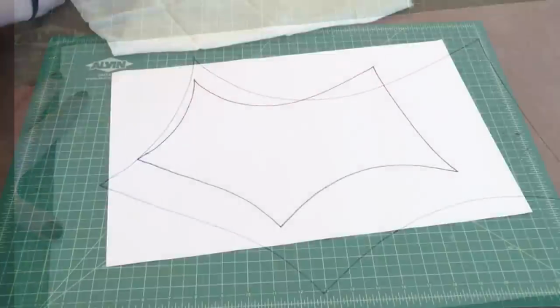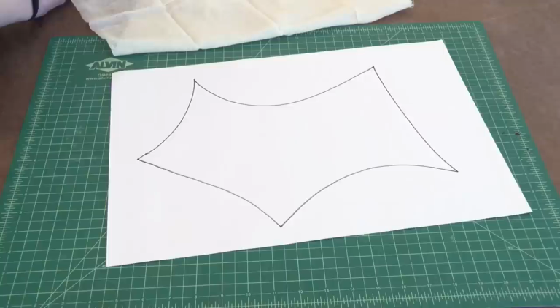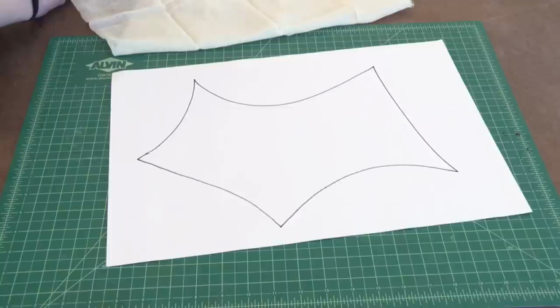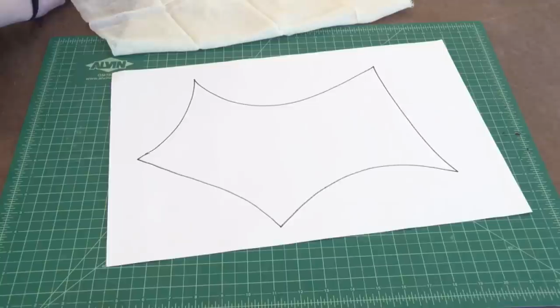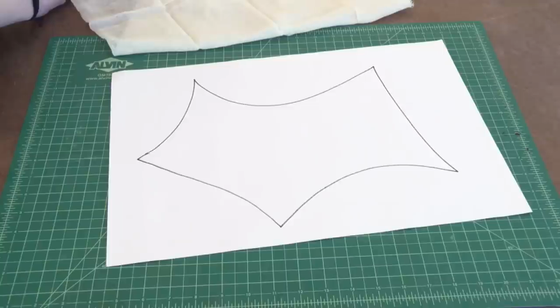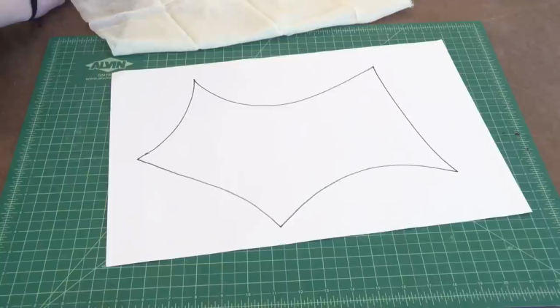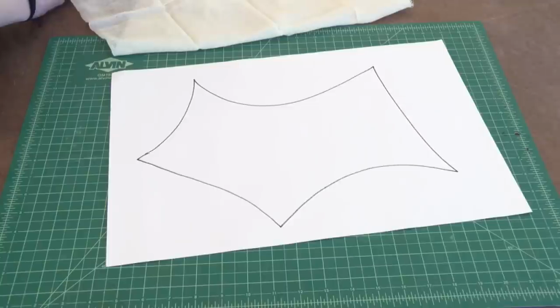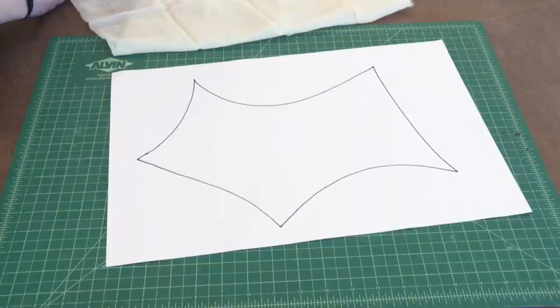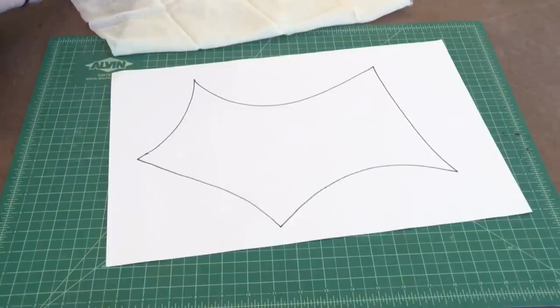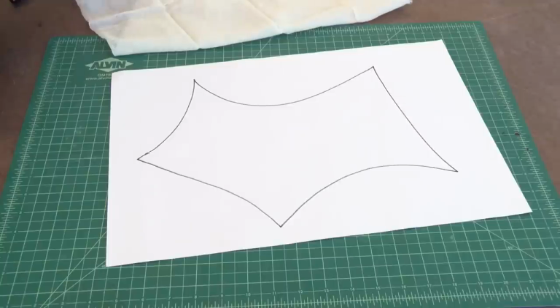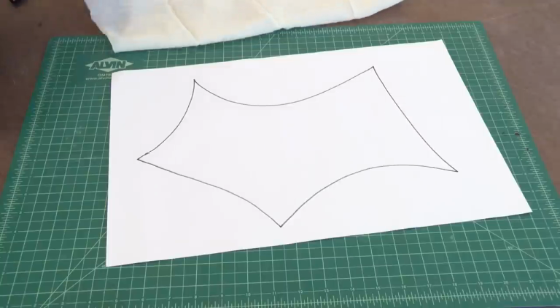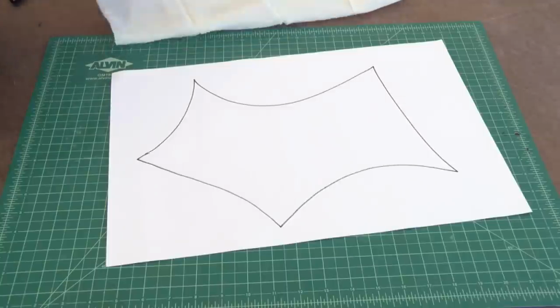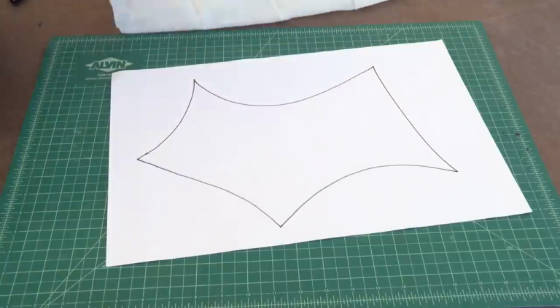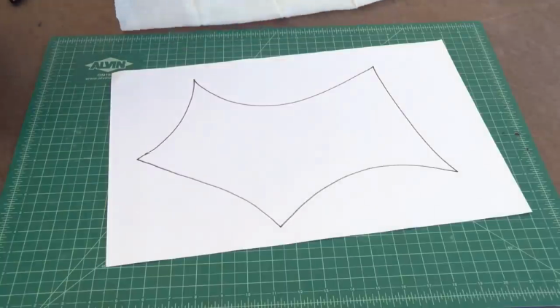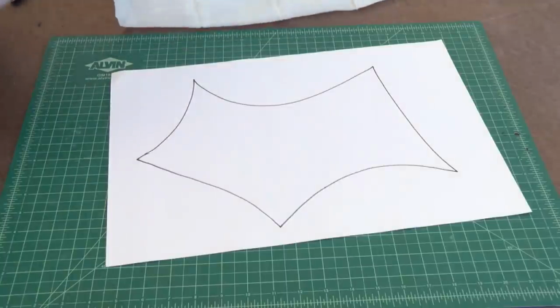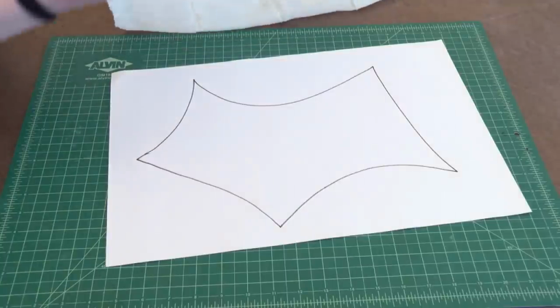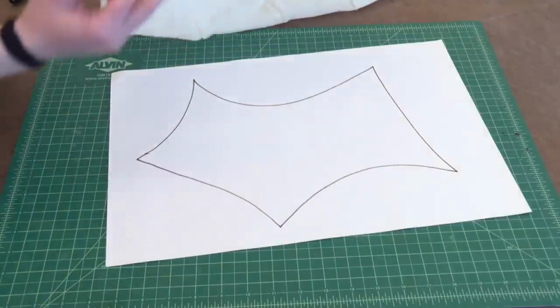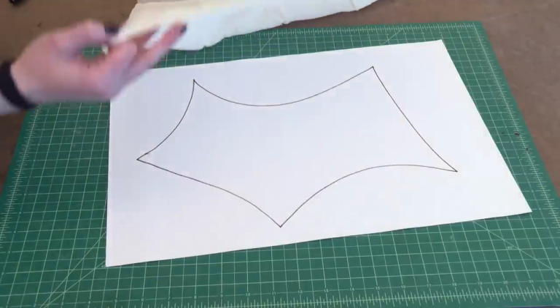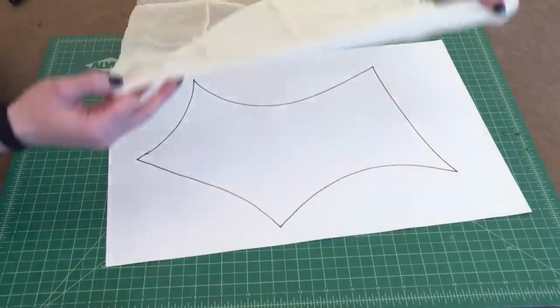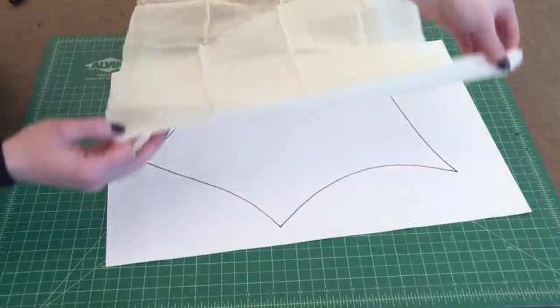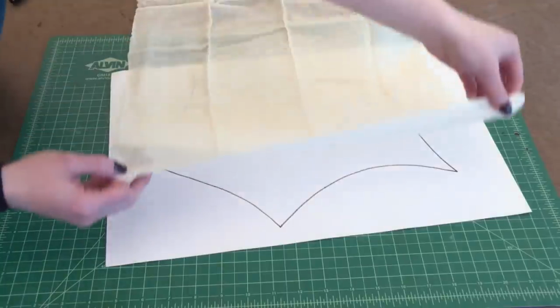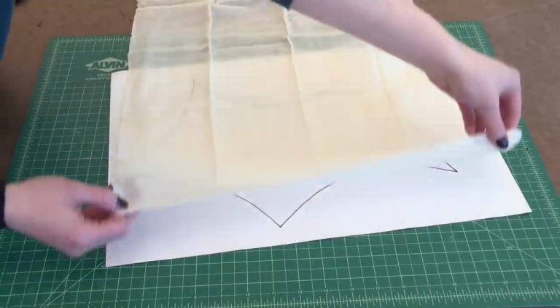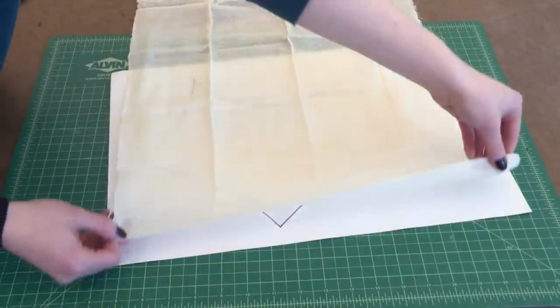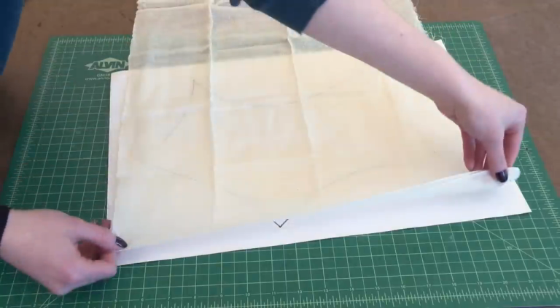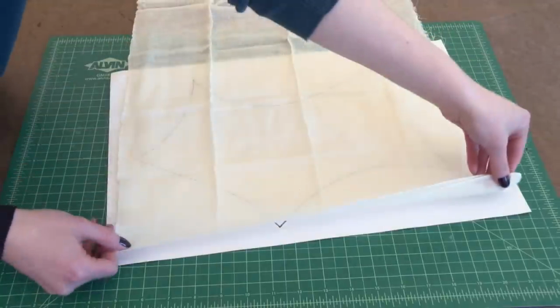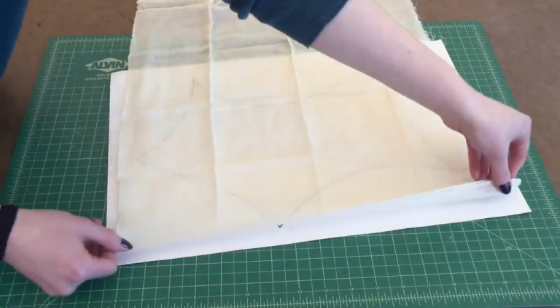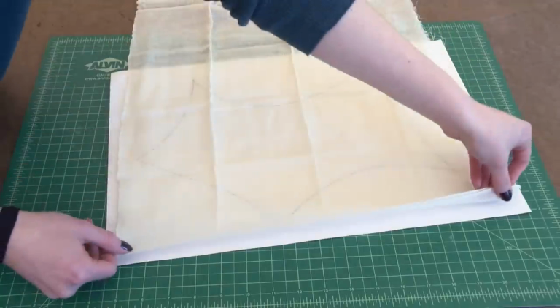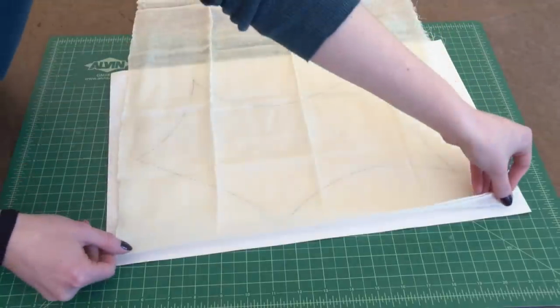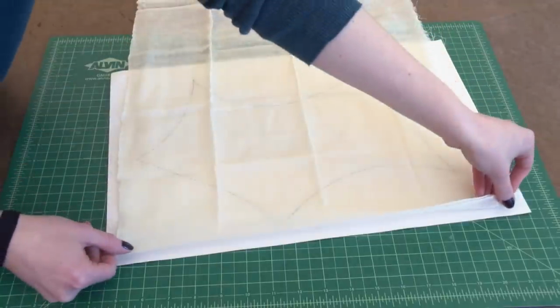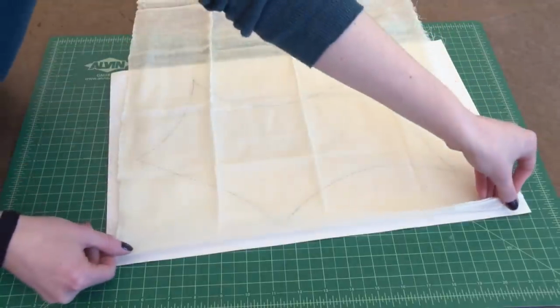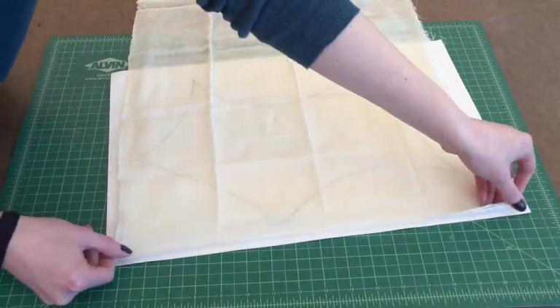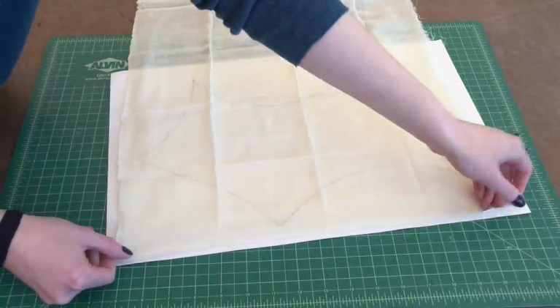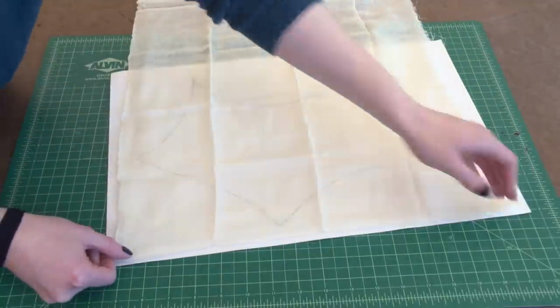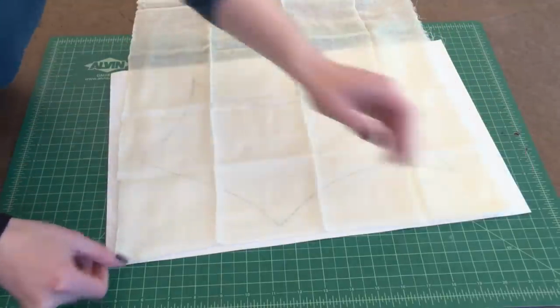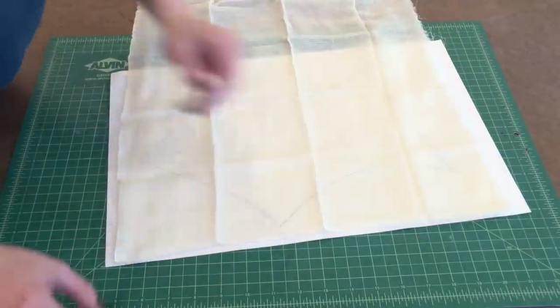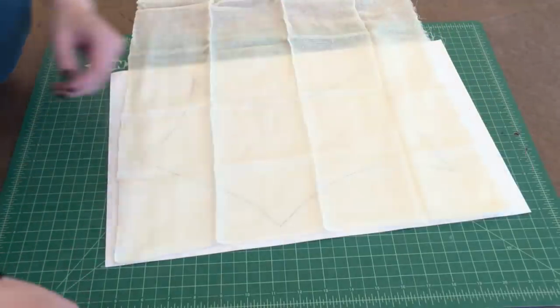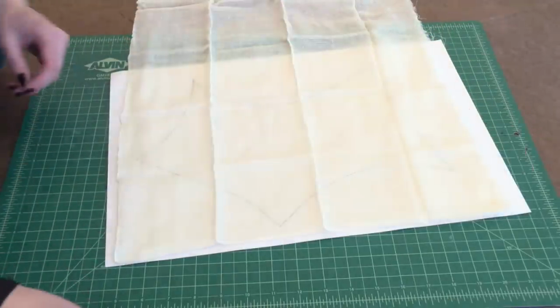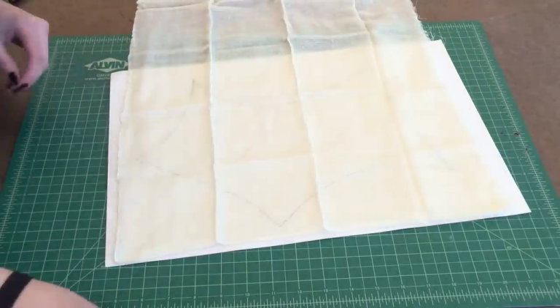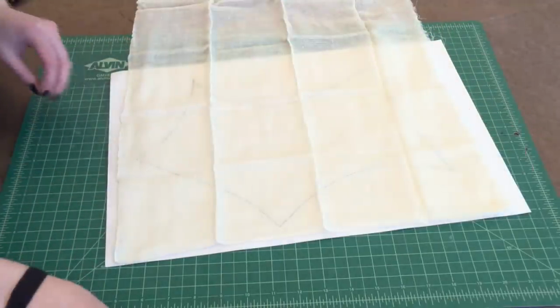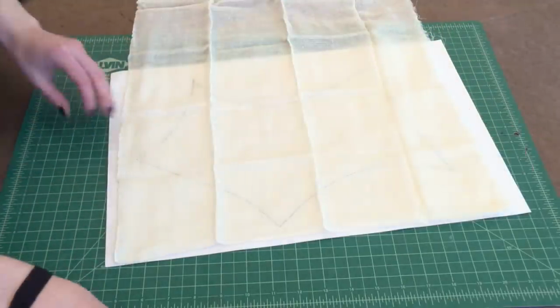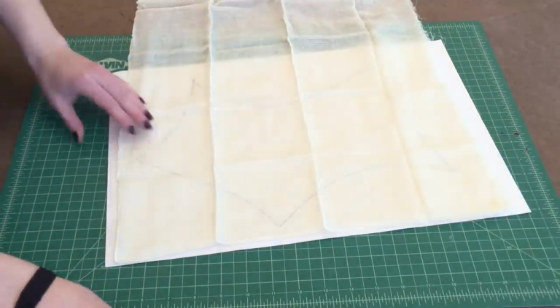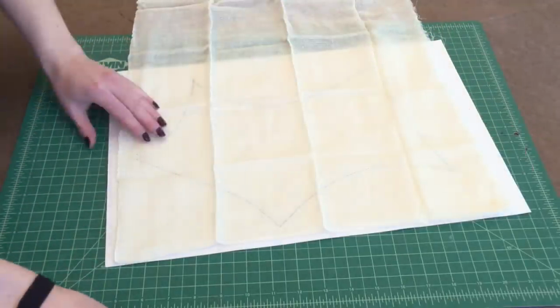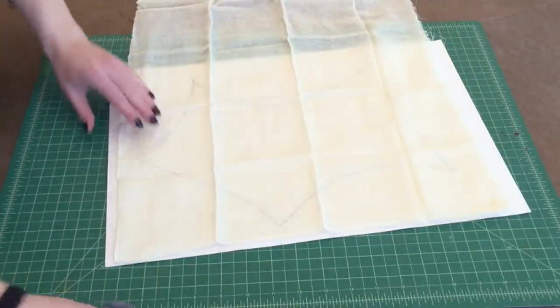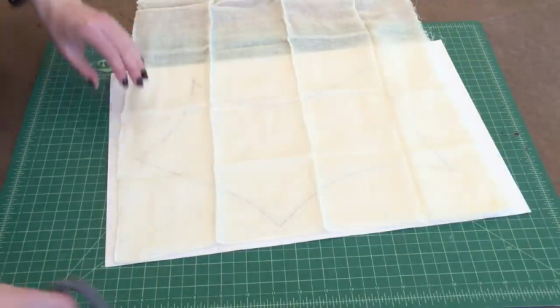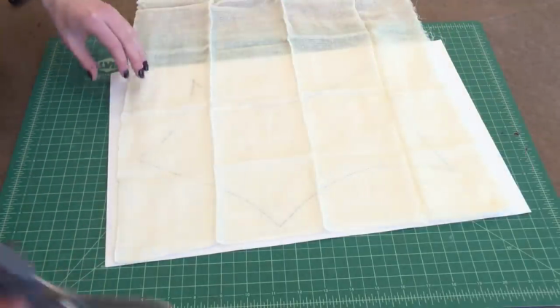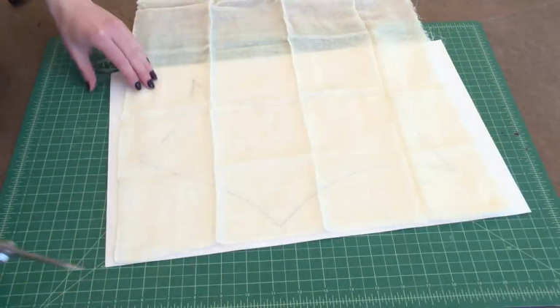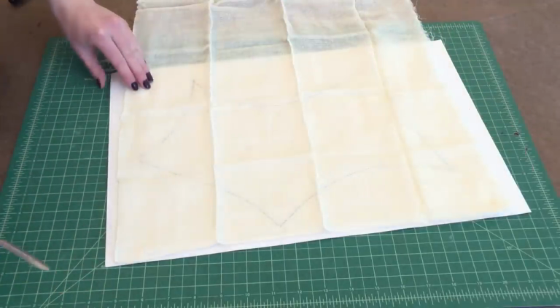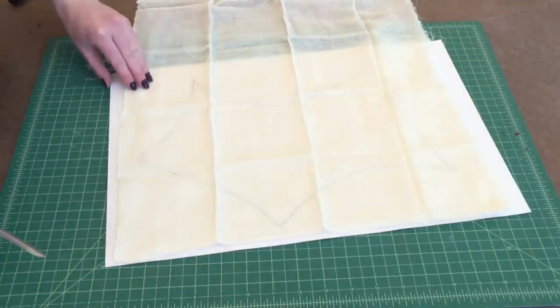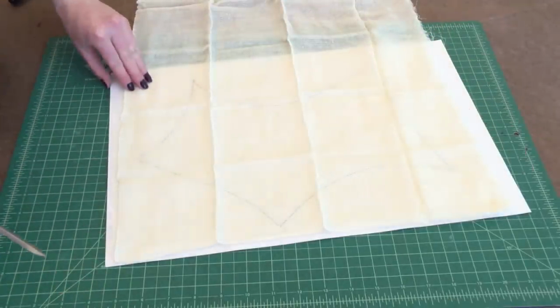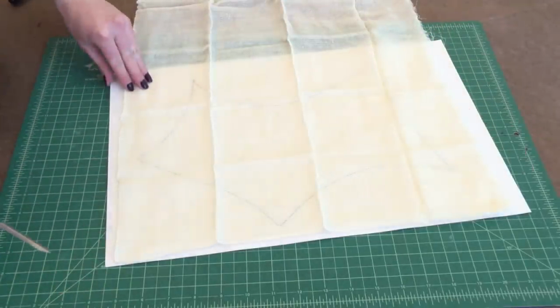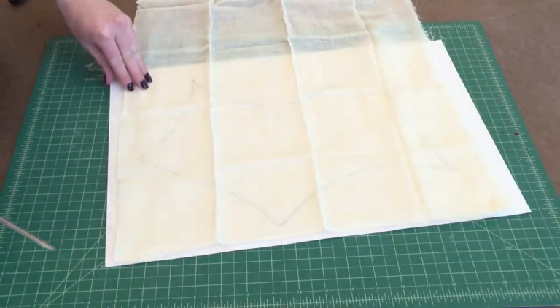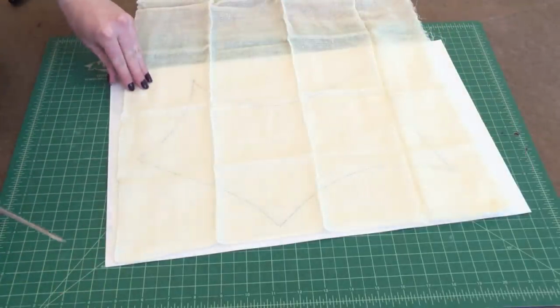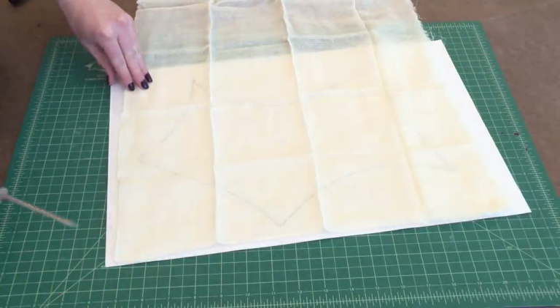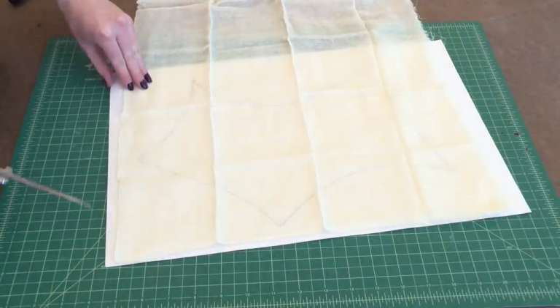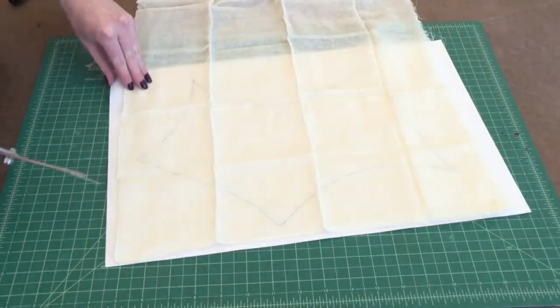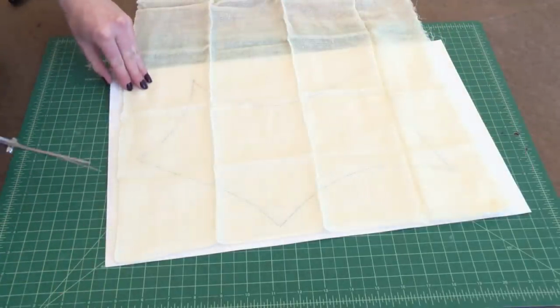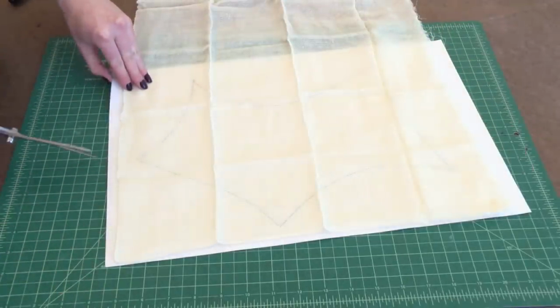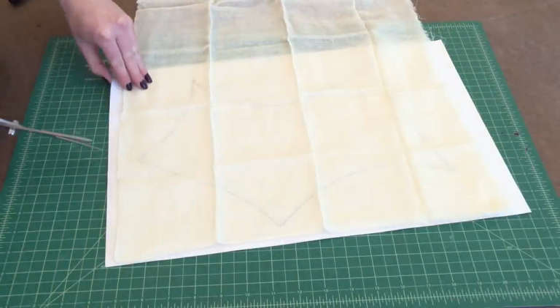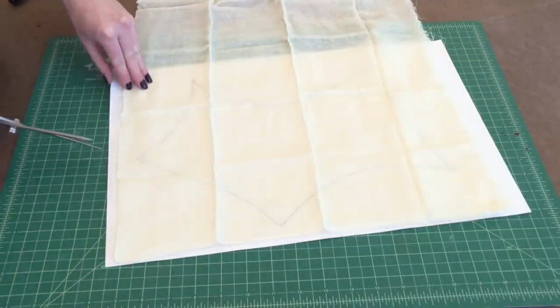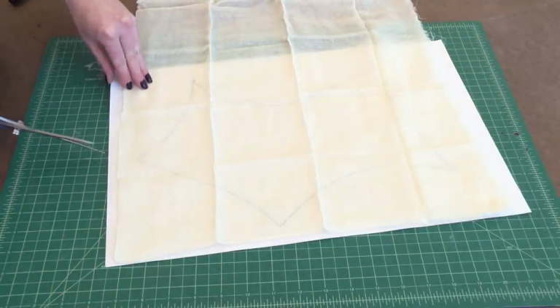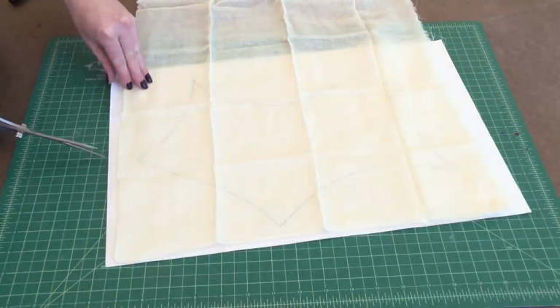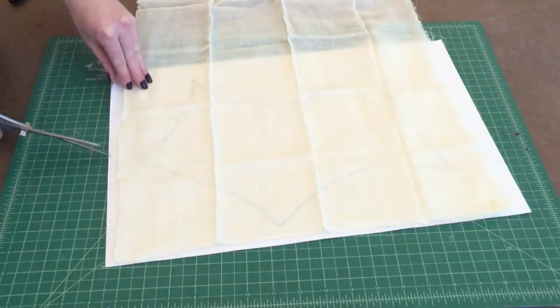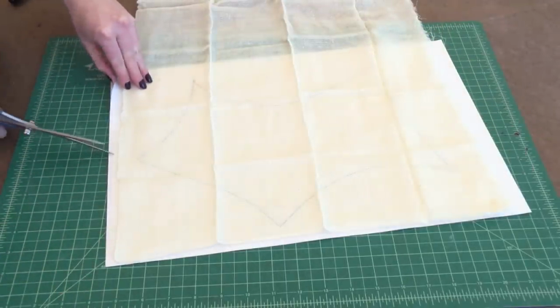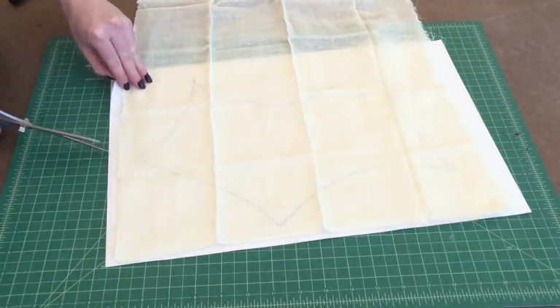Step two is to lay your cheesecloth over your design and then you're going to use scissors to cut both of them out.